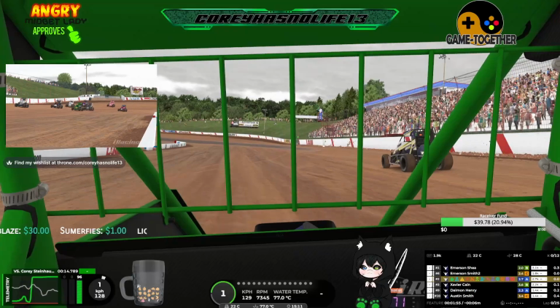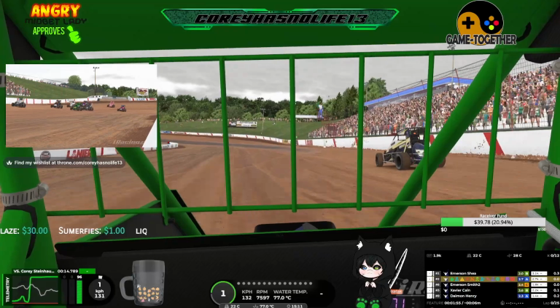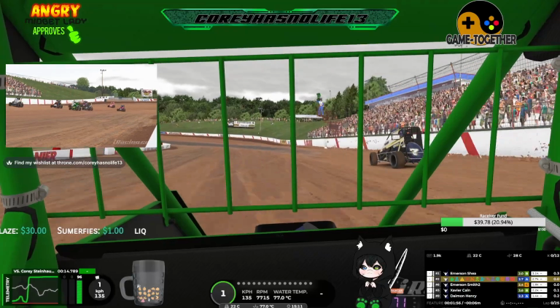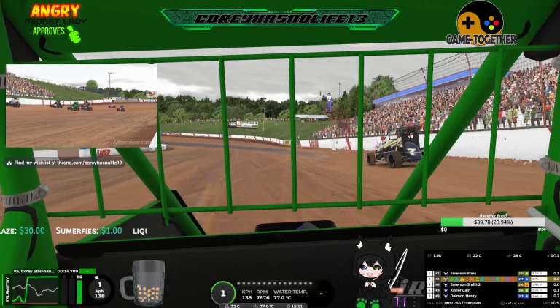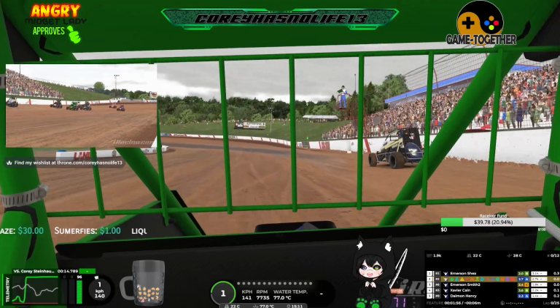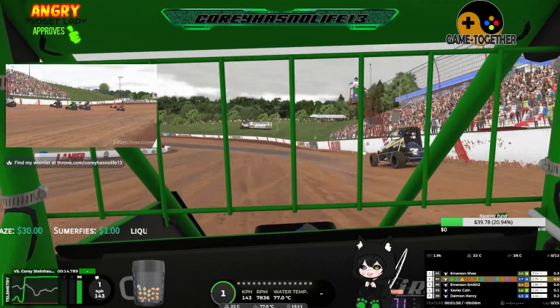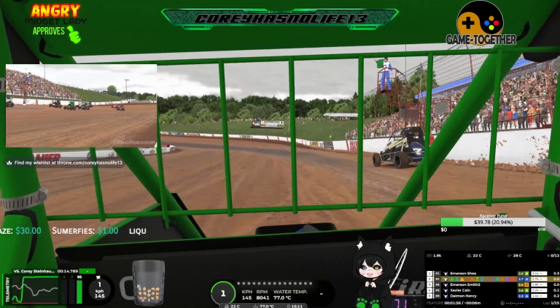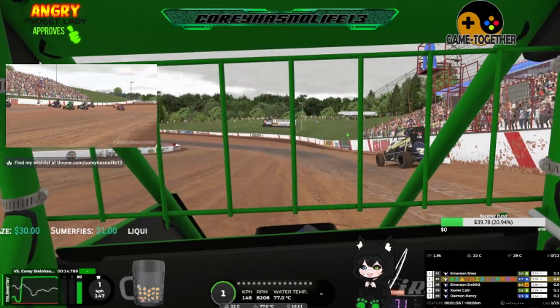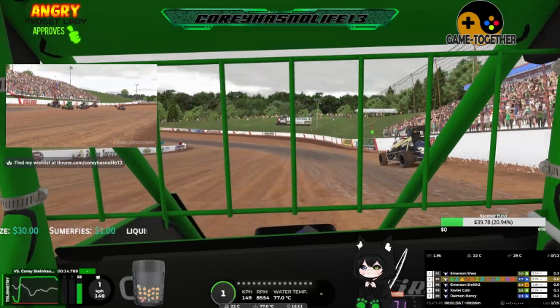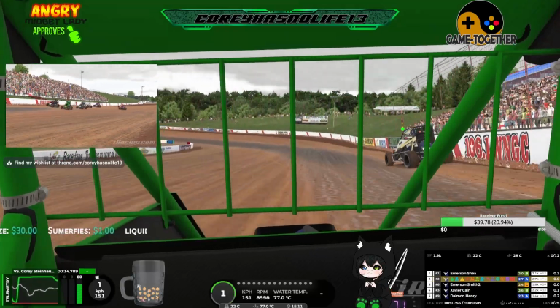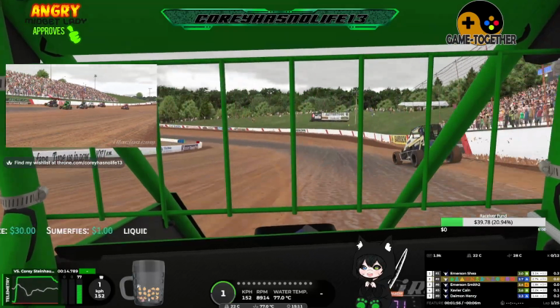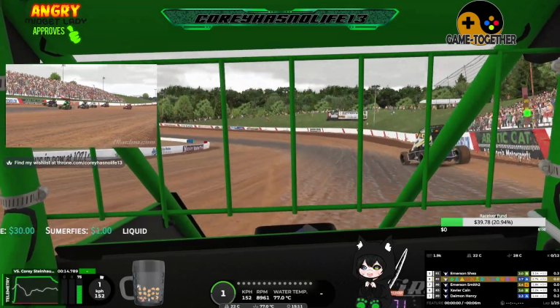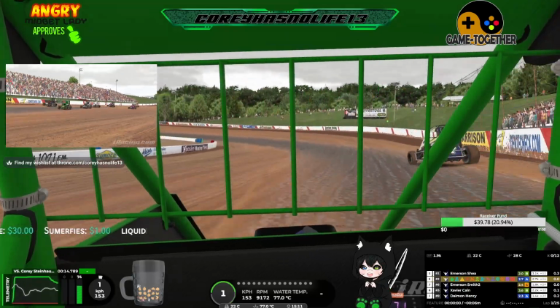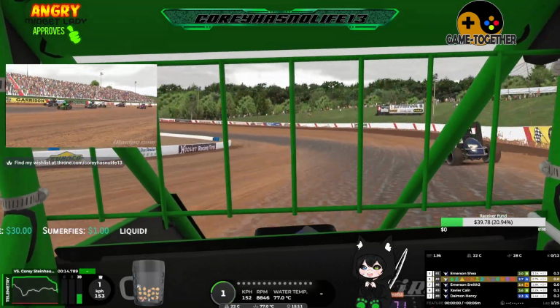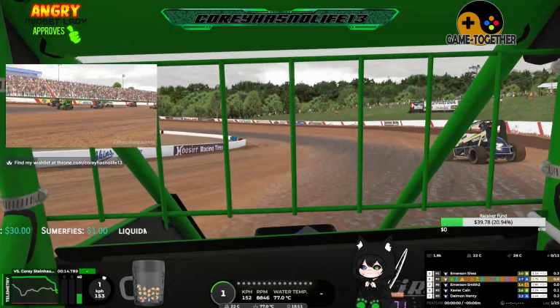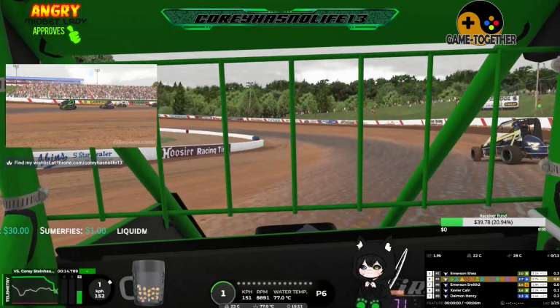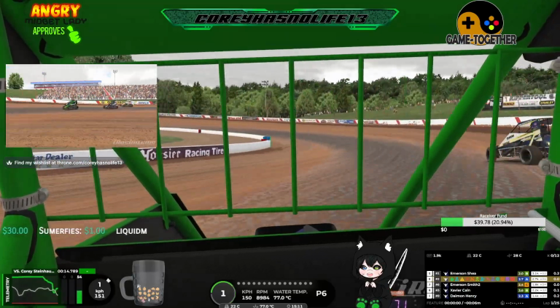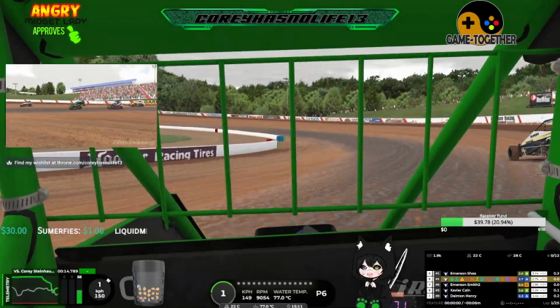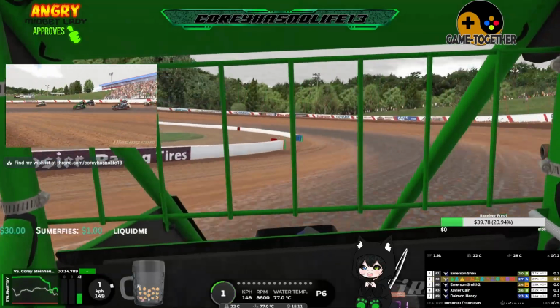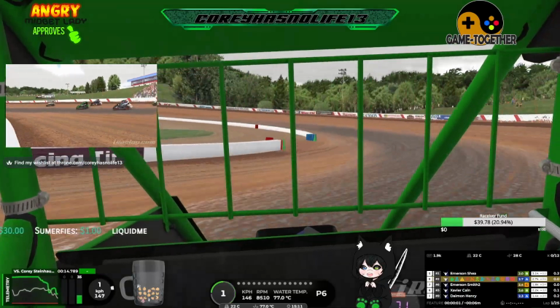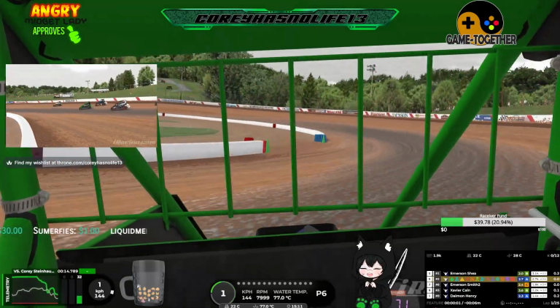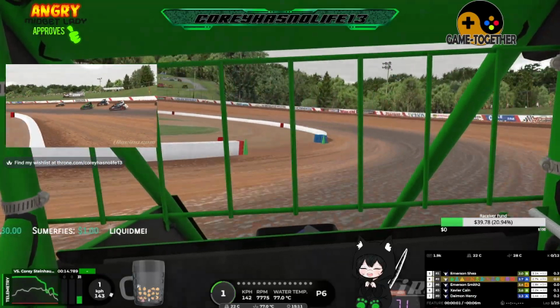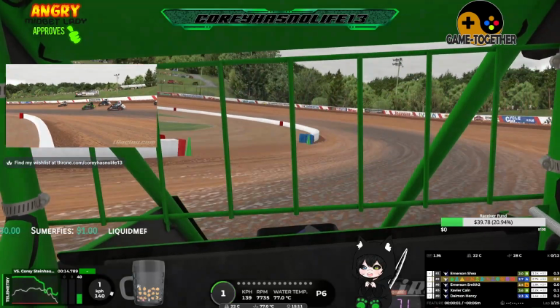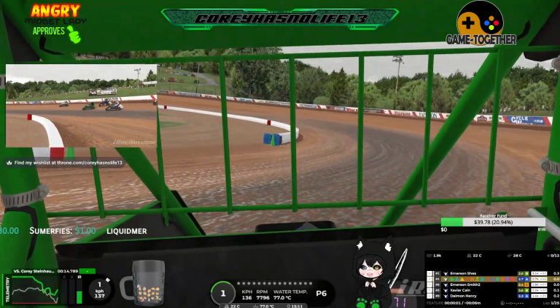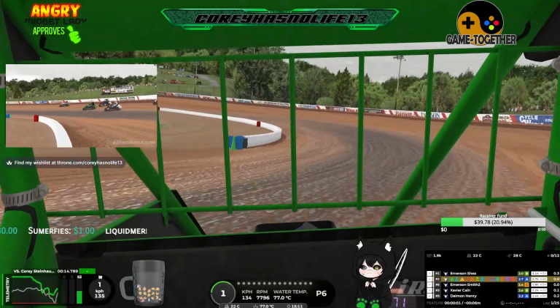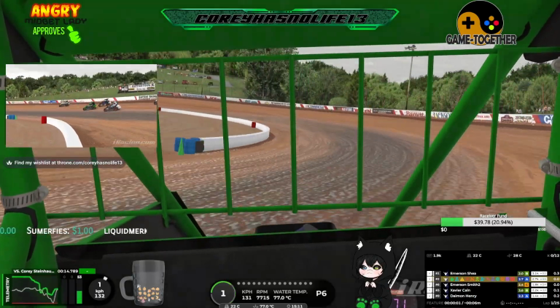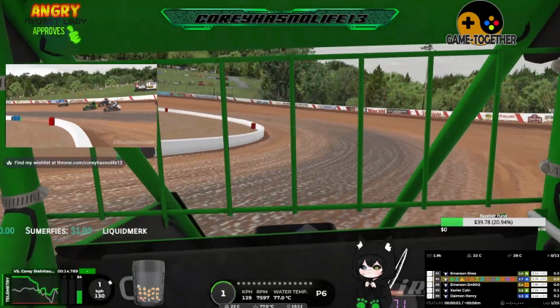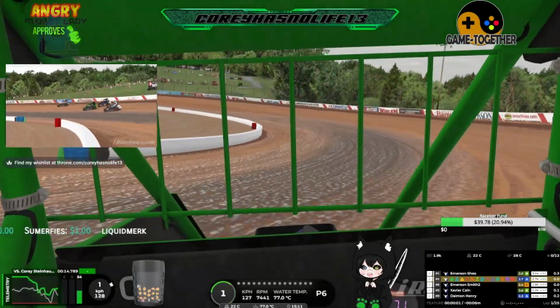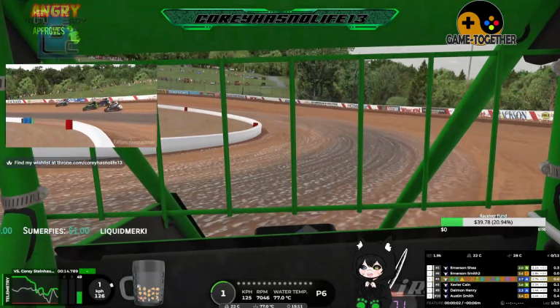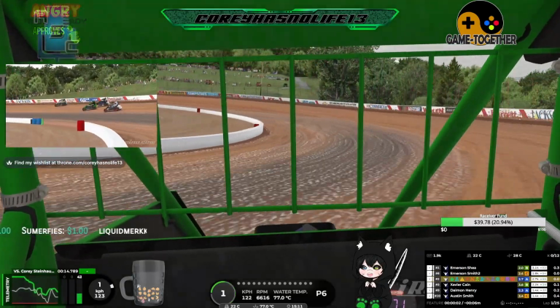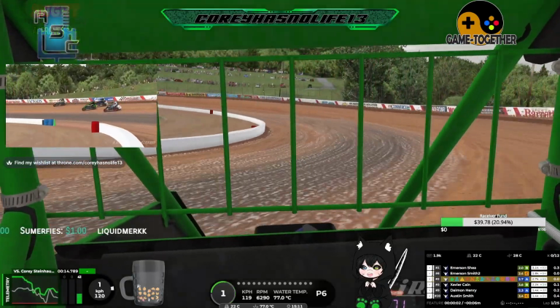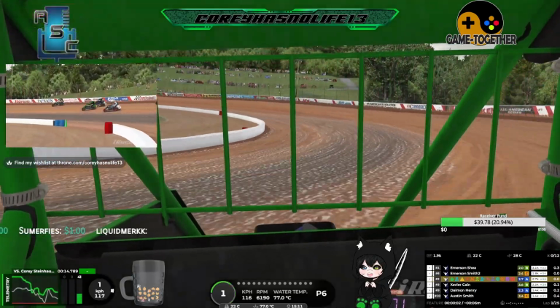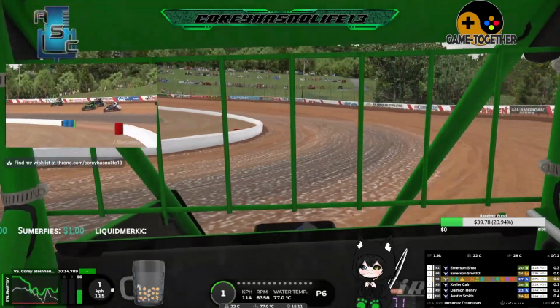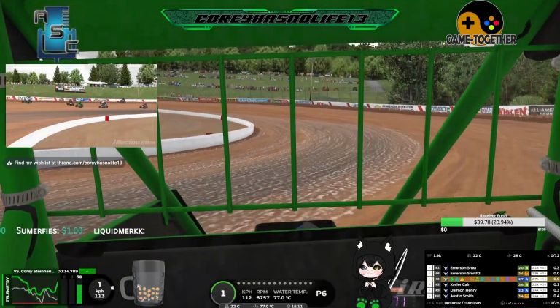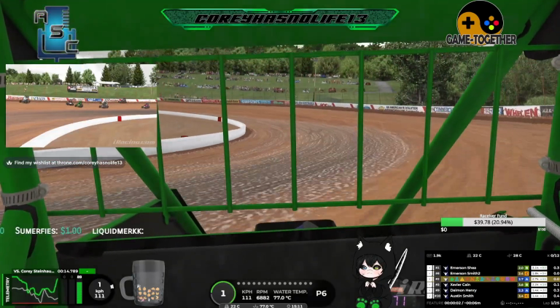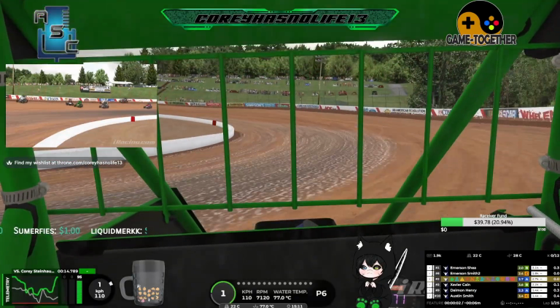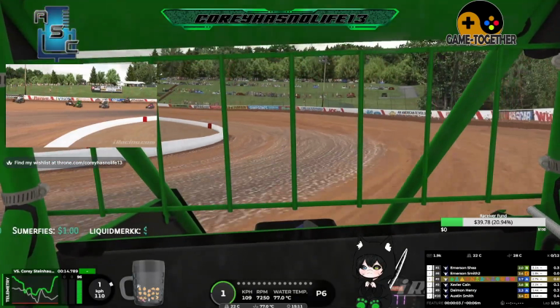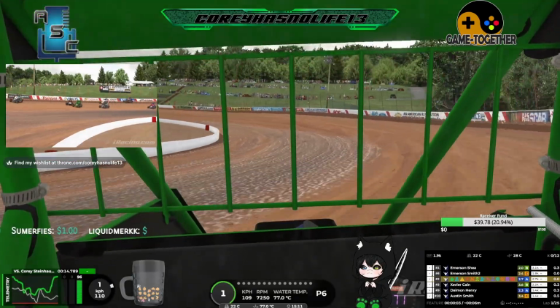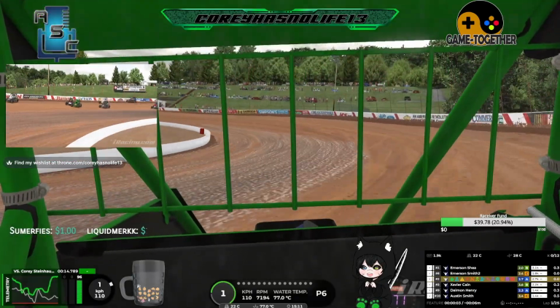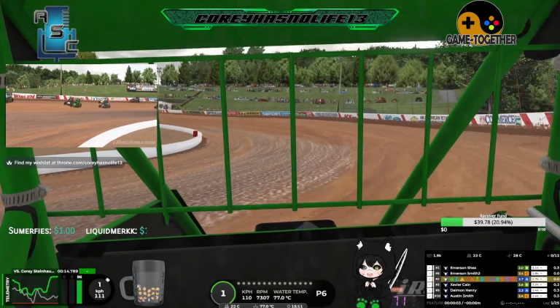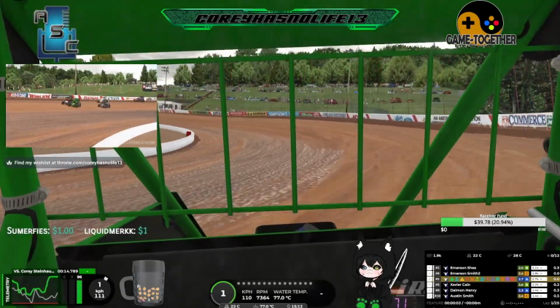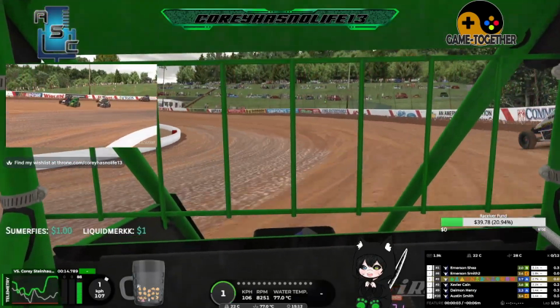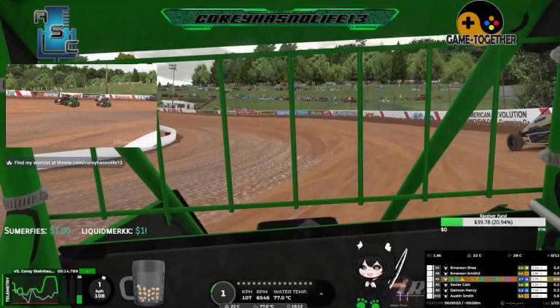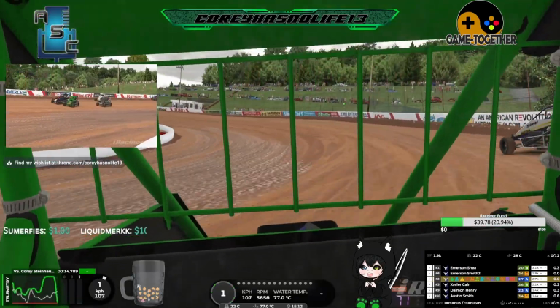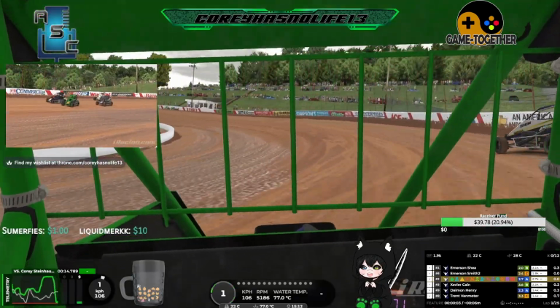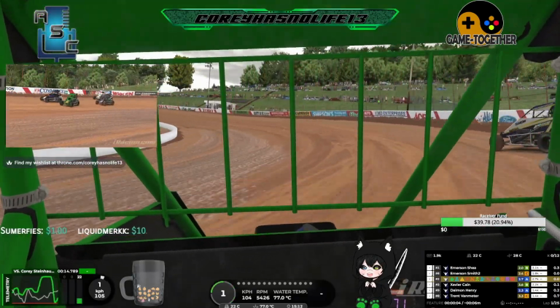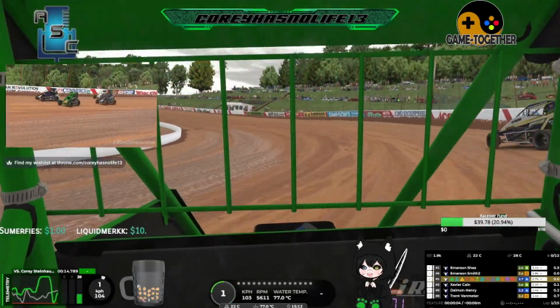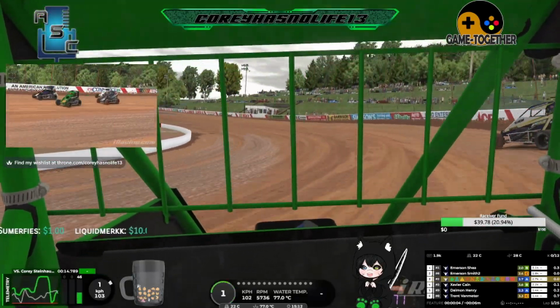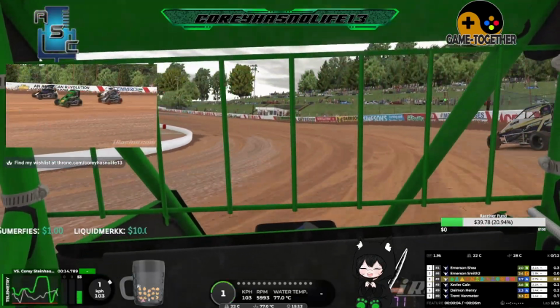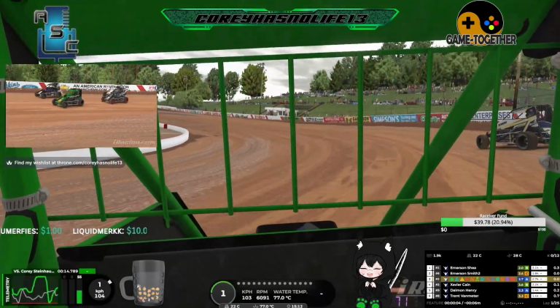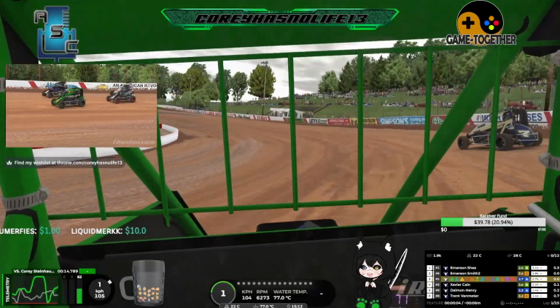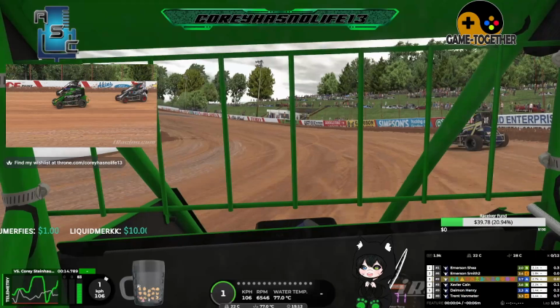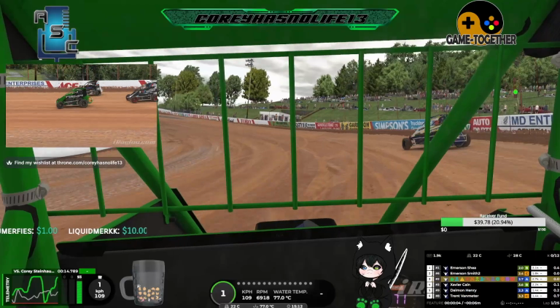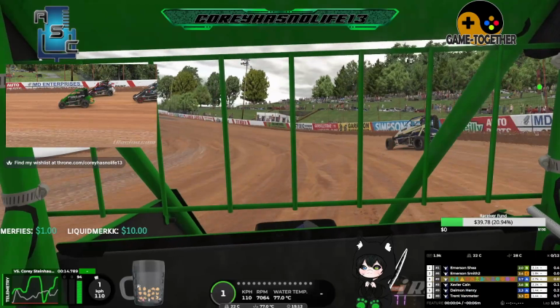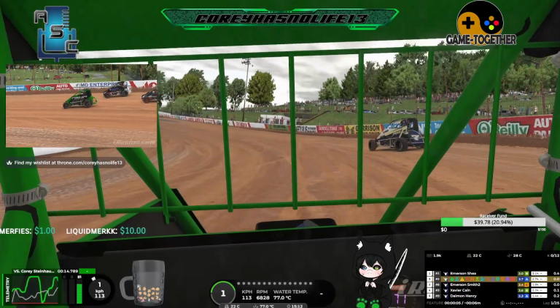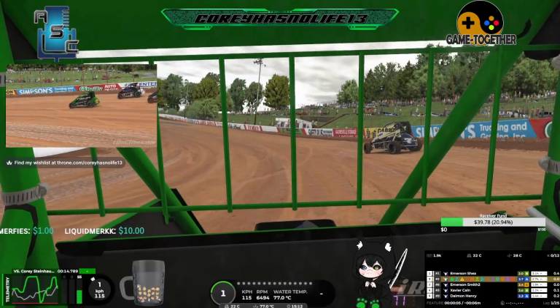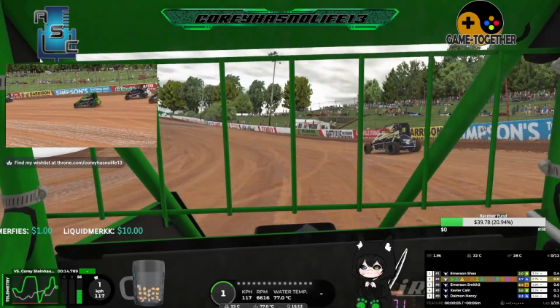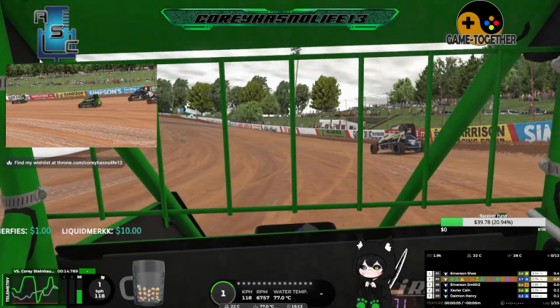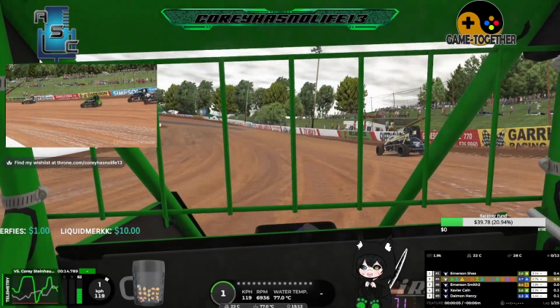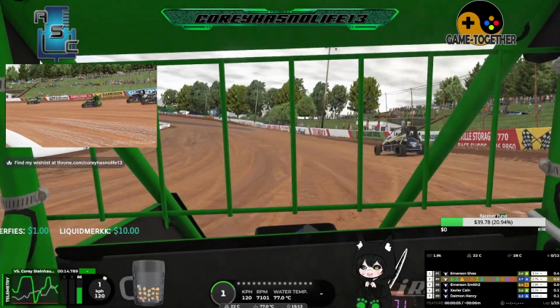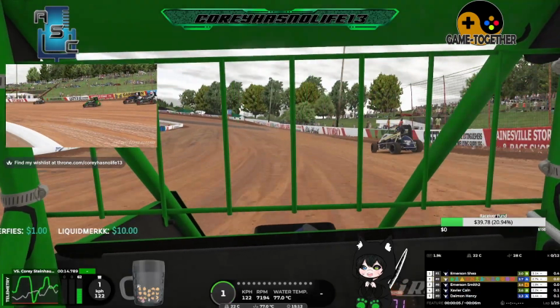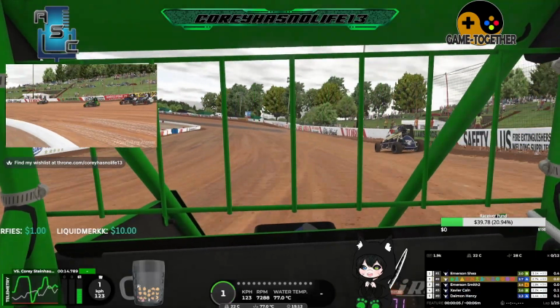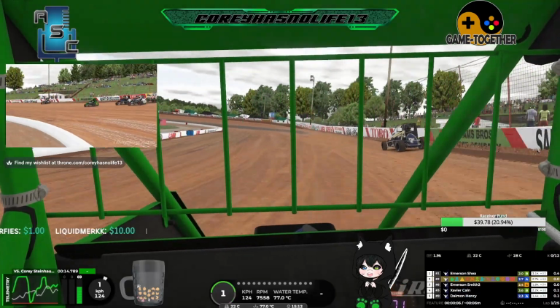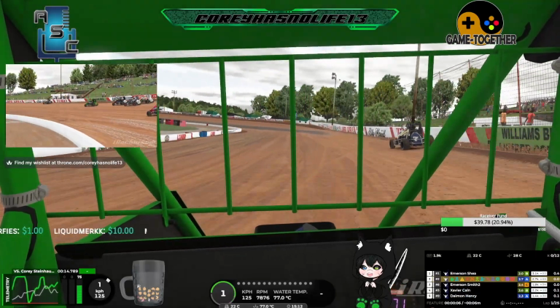It's a great start from both of us. I'm side by side with Smith and there is a little bit of contact in turns 1 and 2.